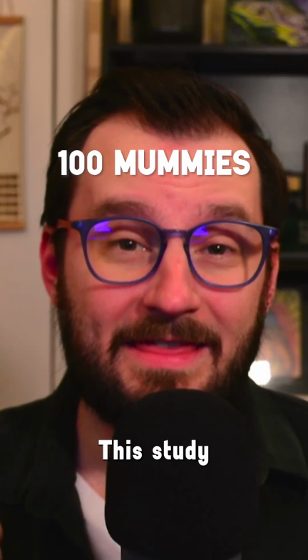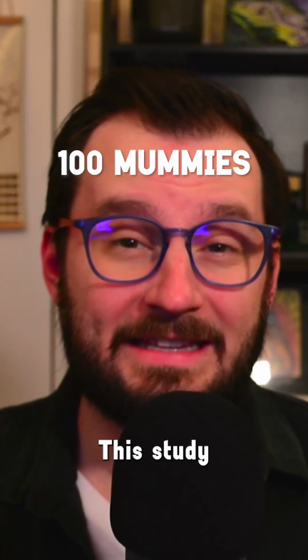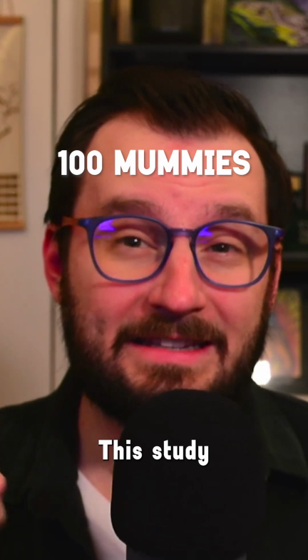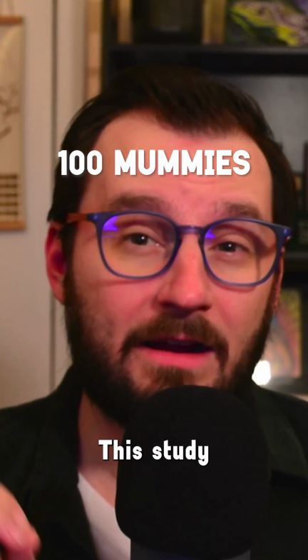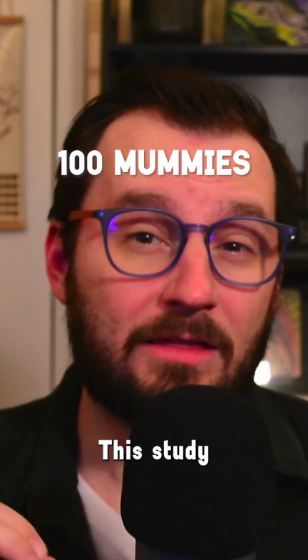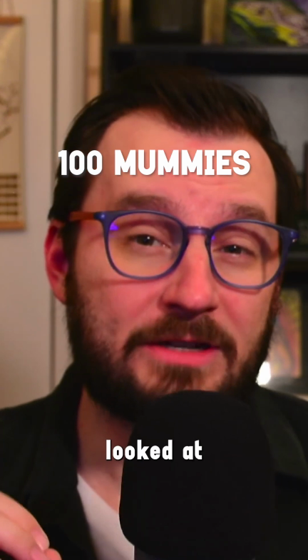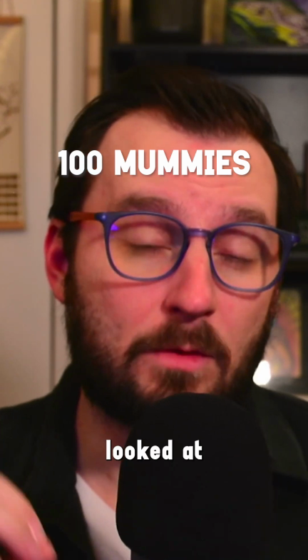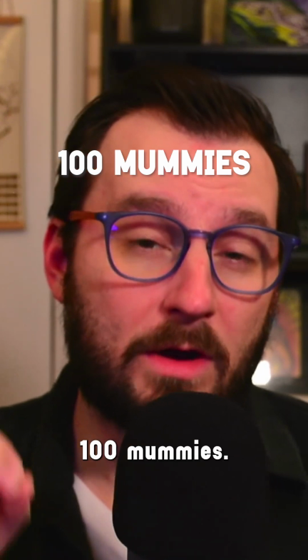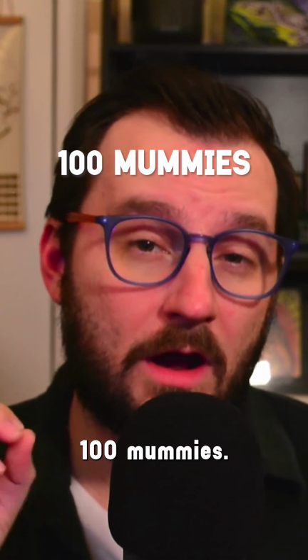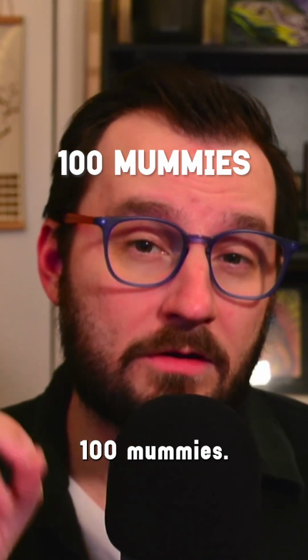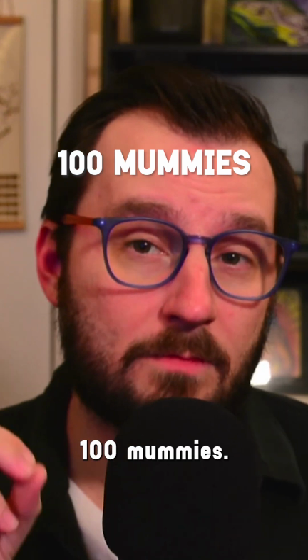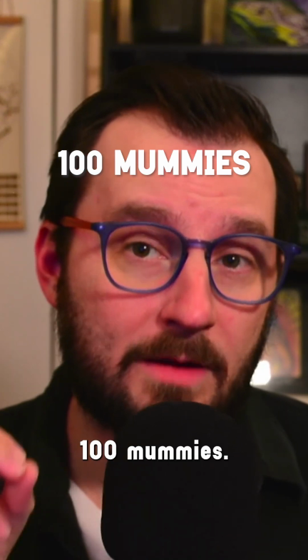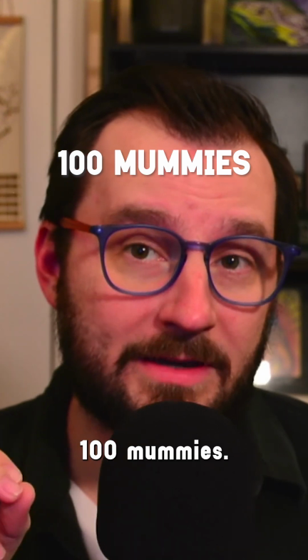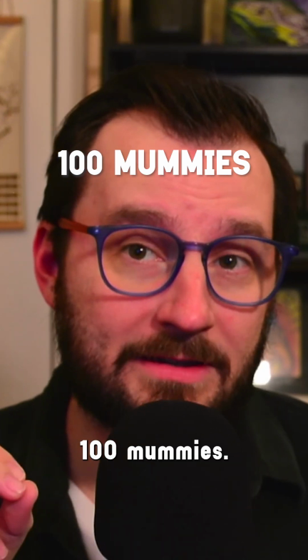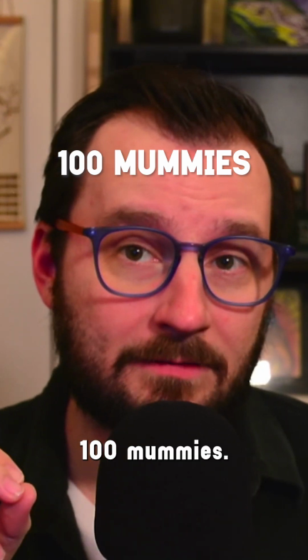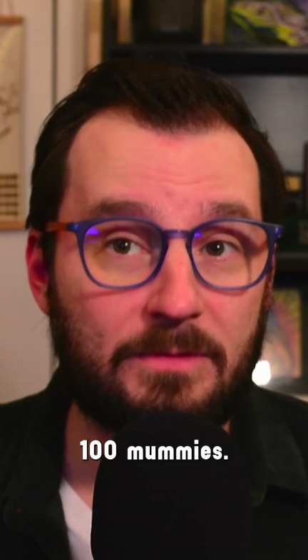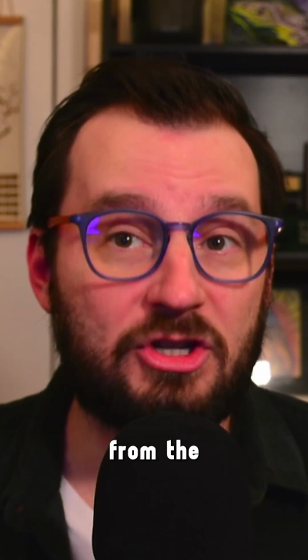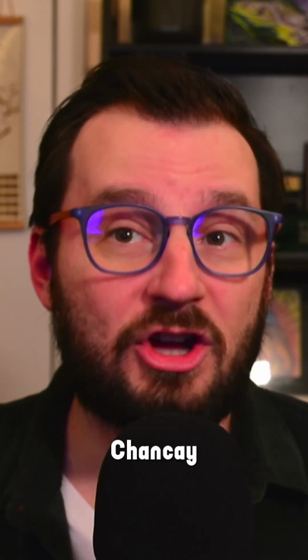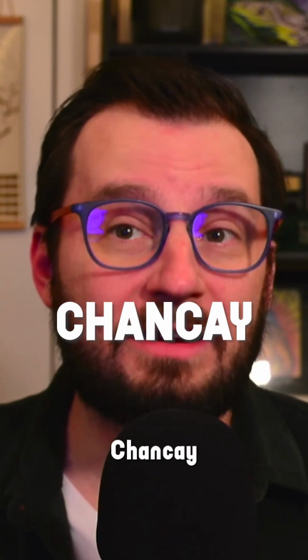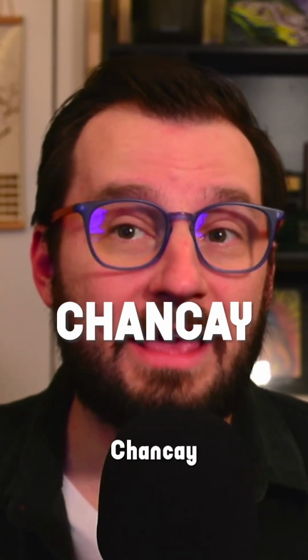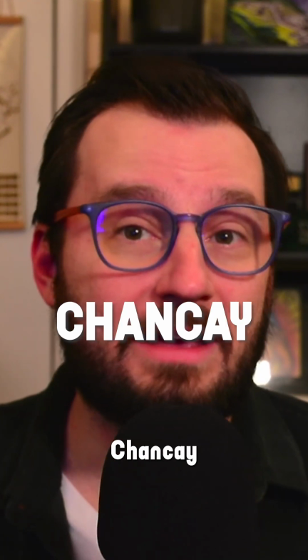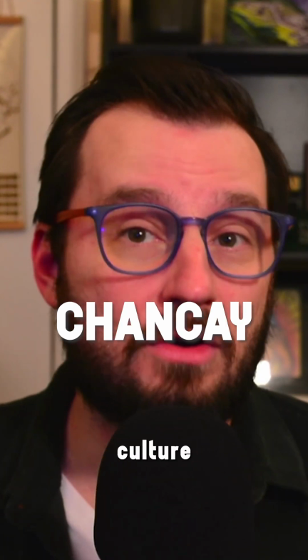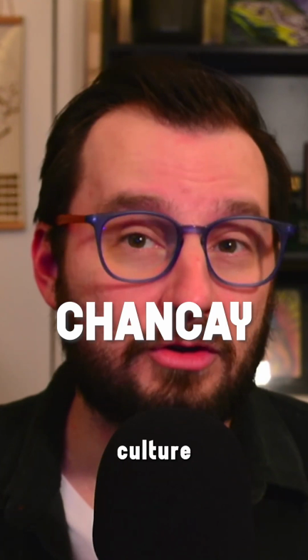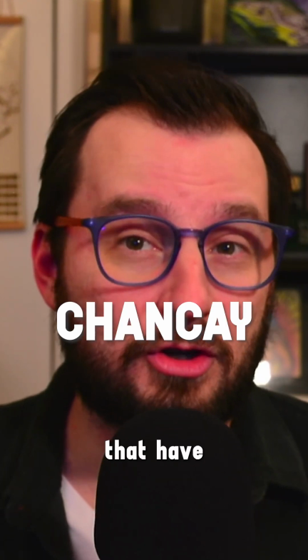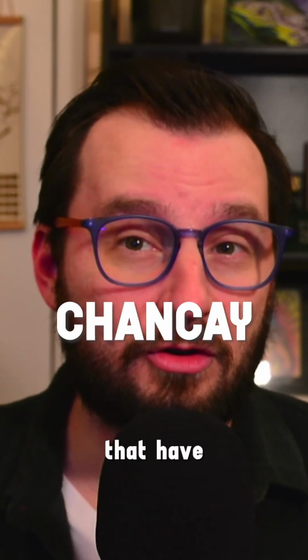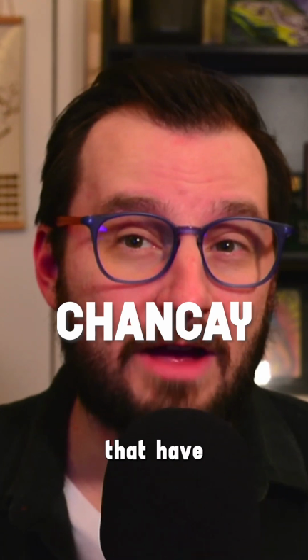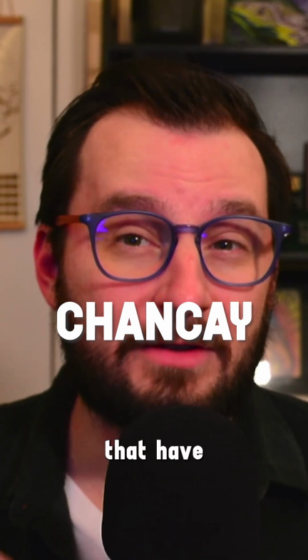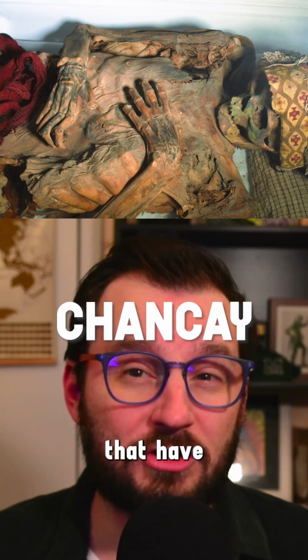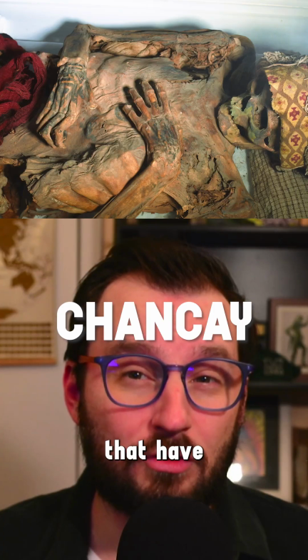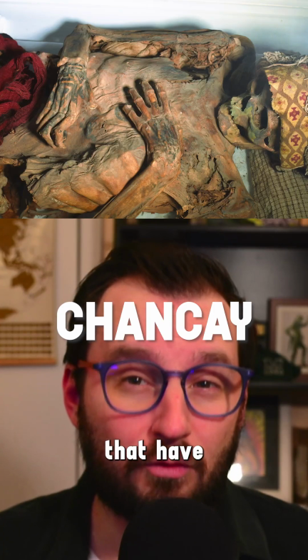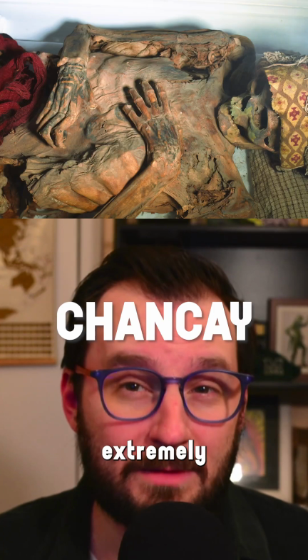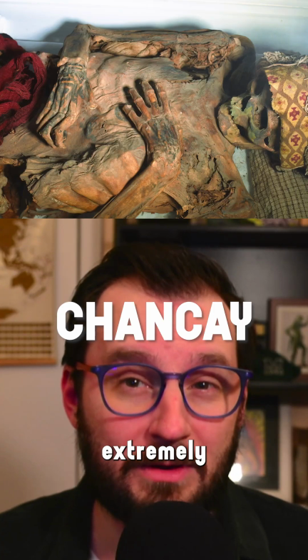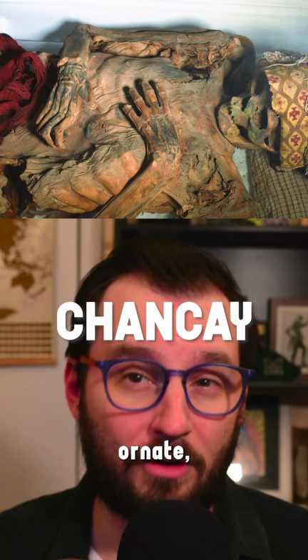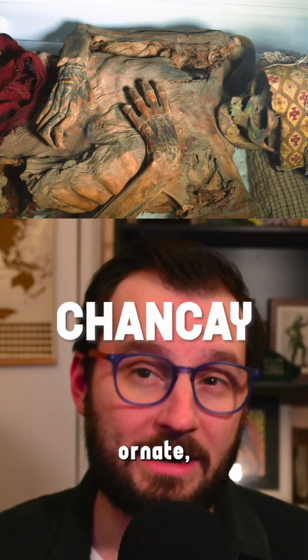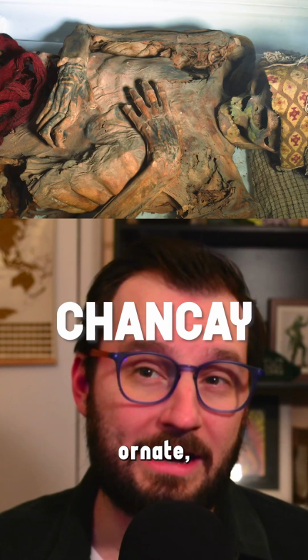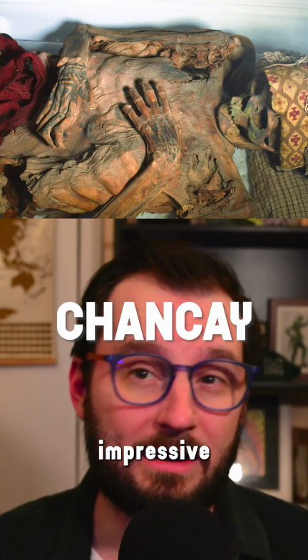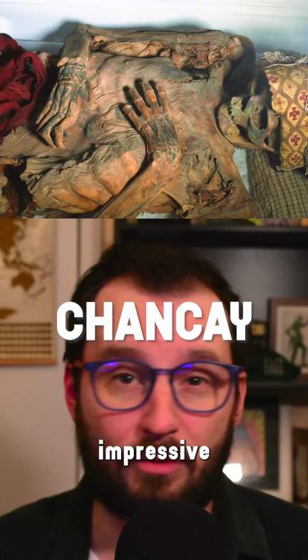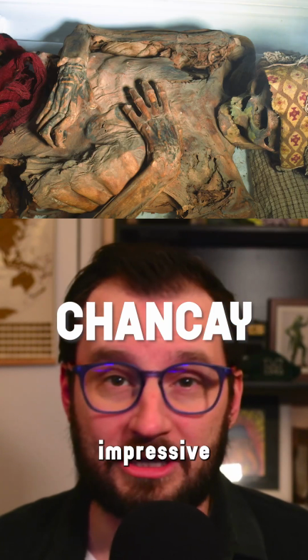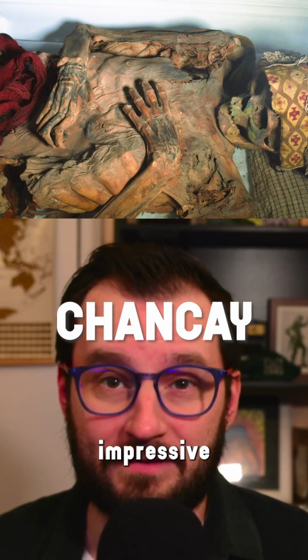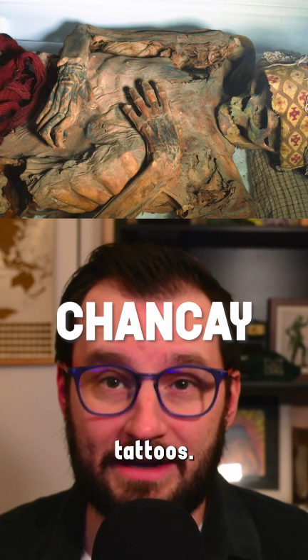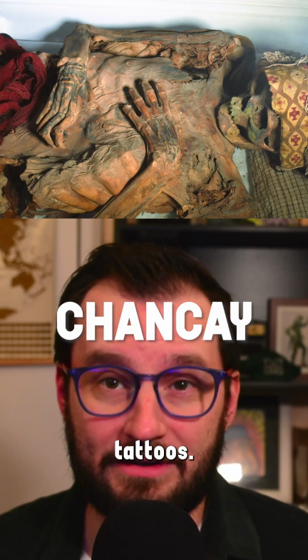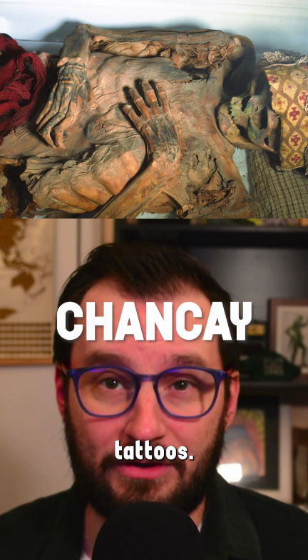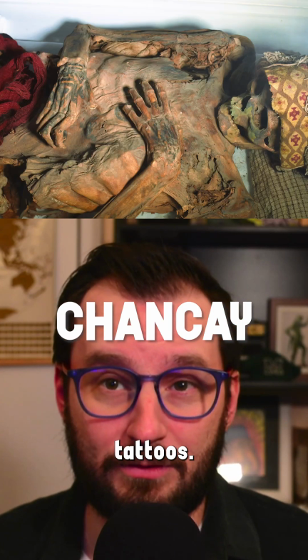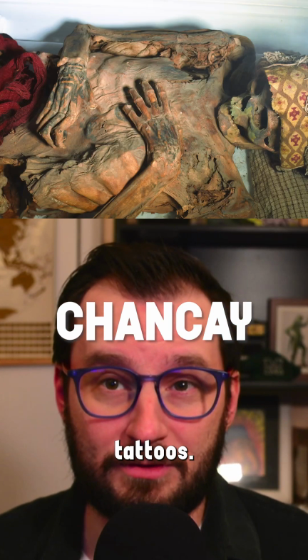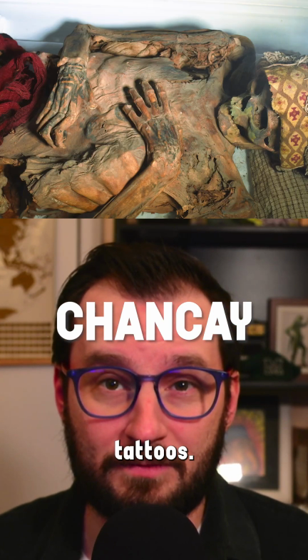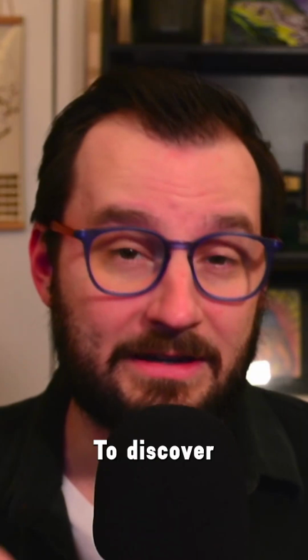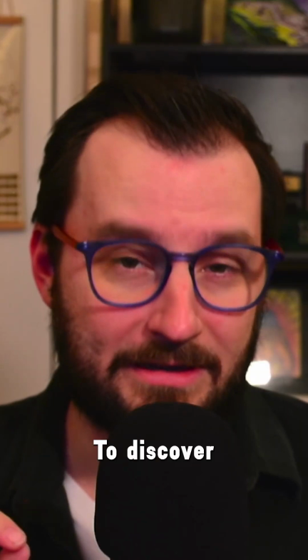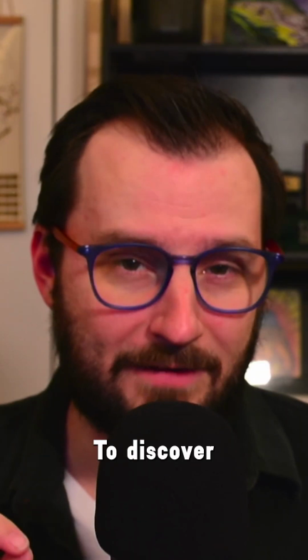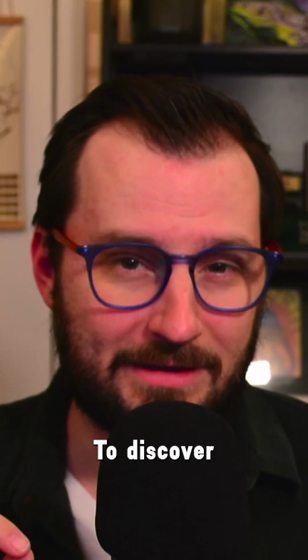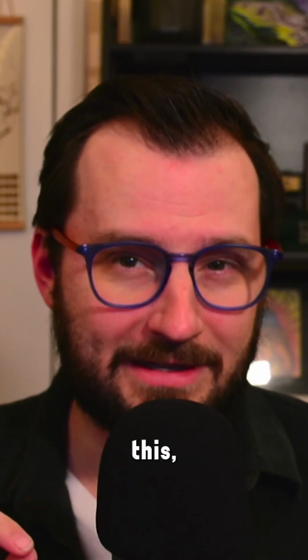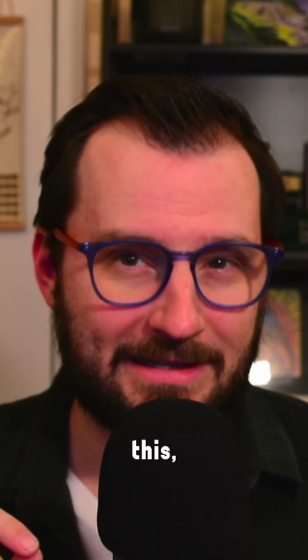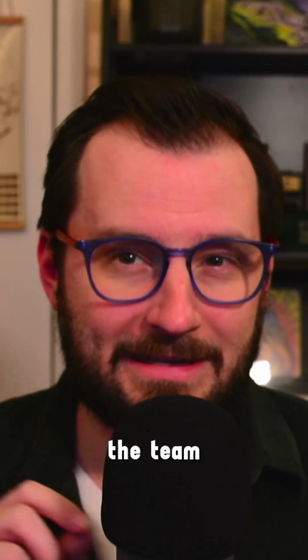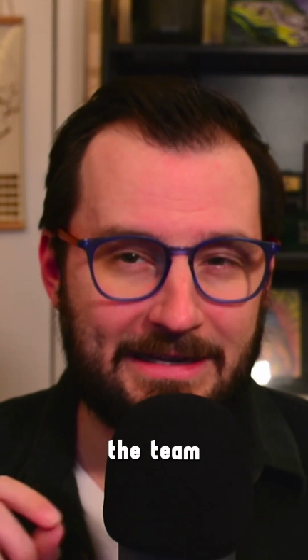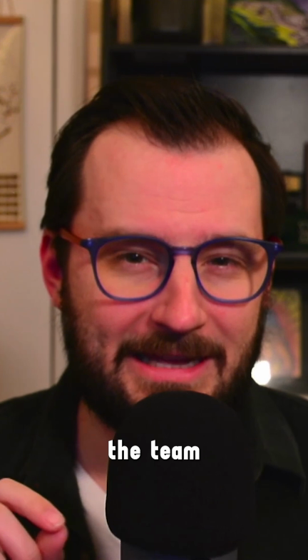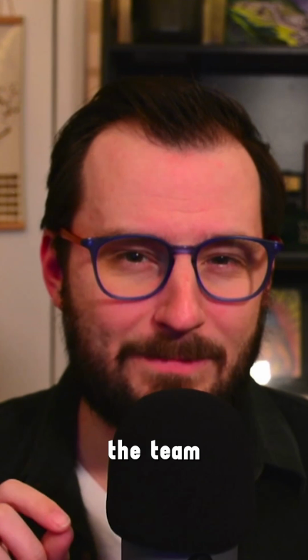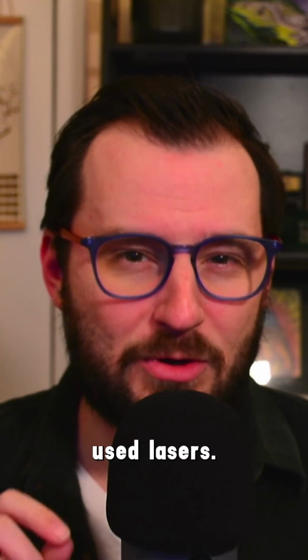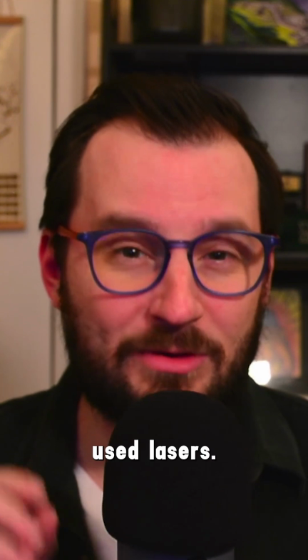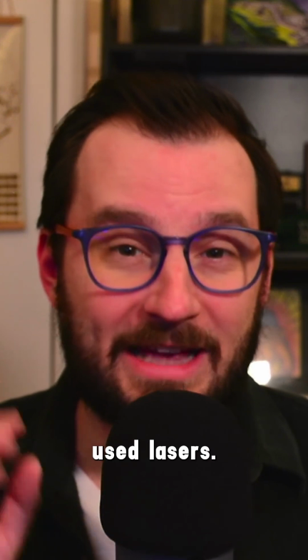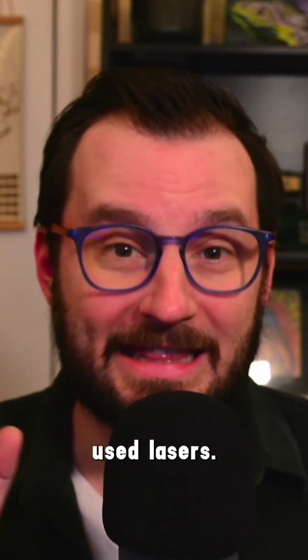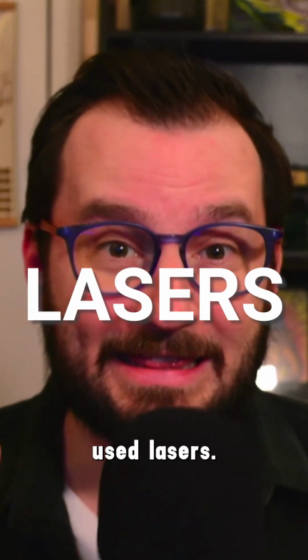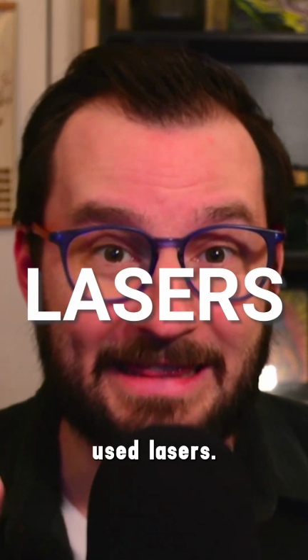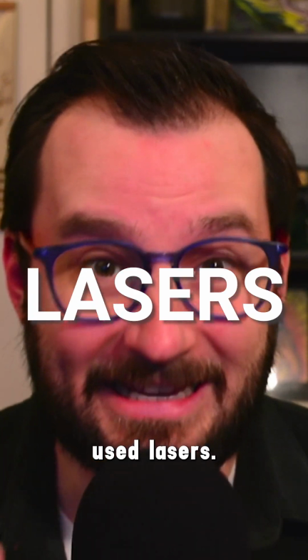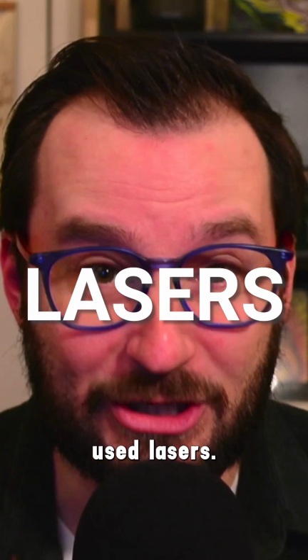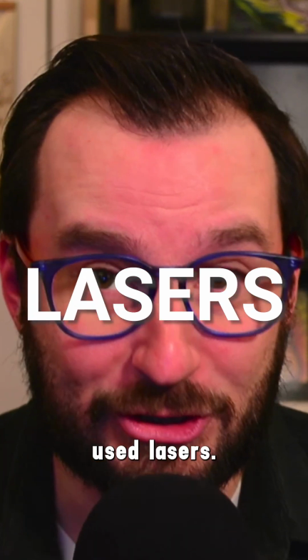This study looked at 100 mummies from the Chancay culture, which have extremely ornate and impressive tattoos. To discover this, the team used lasers.